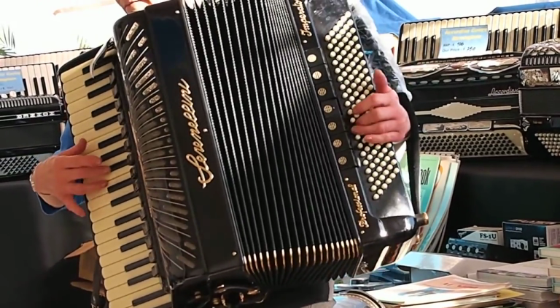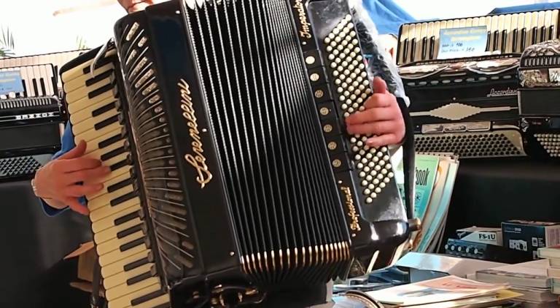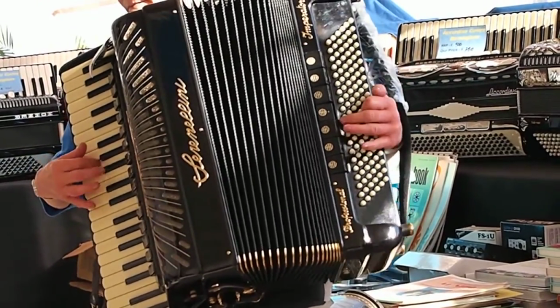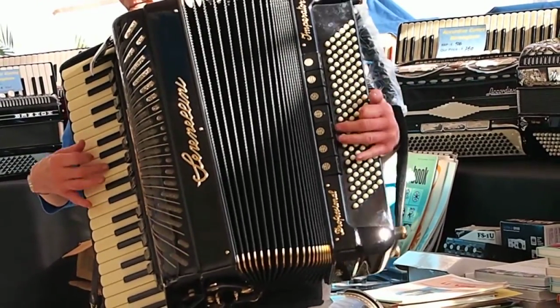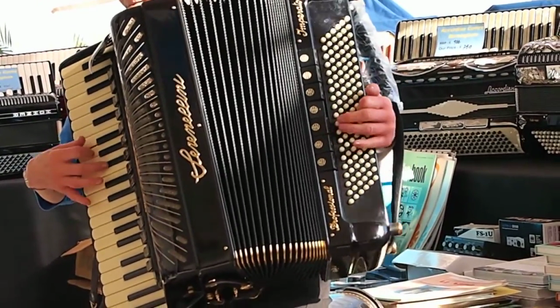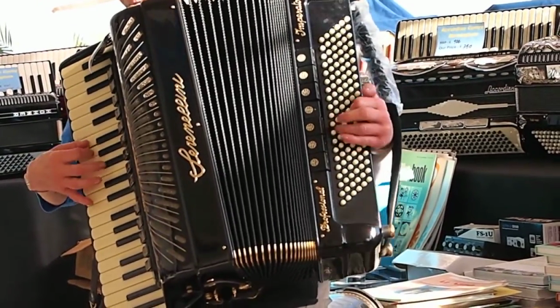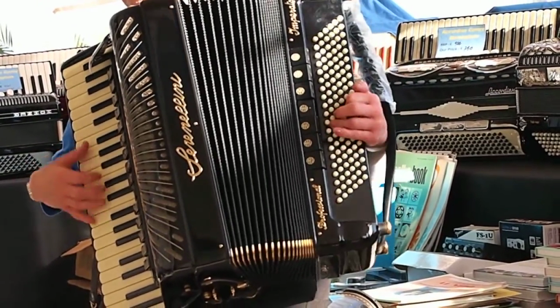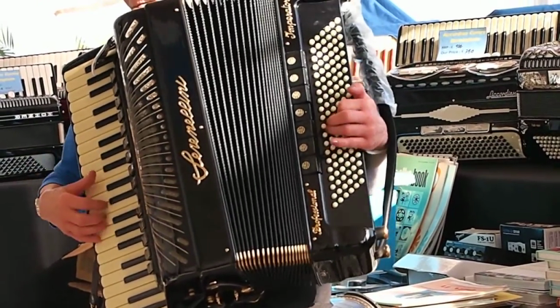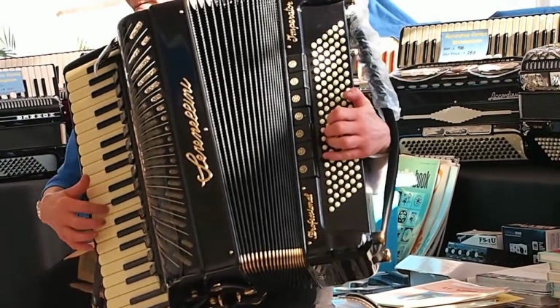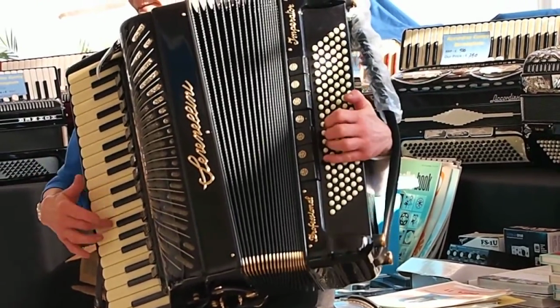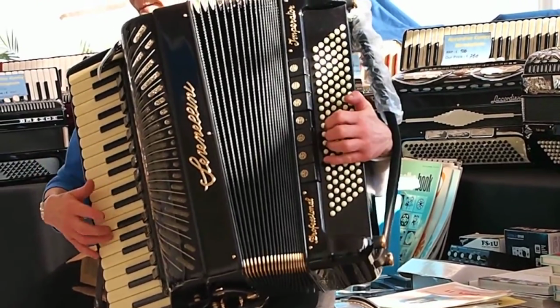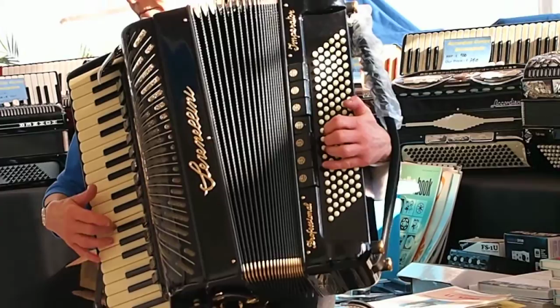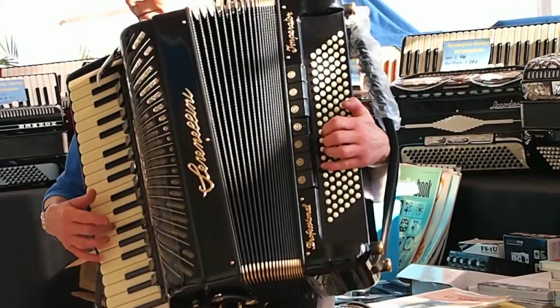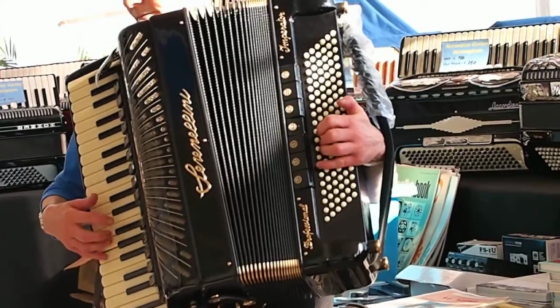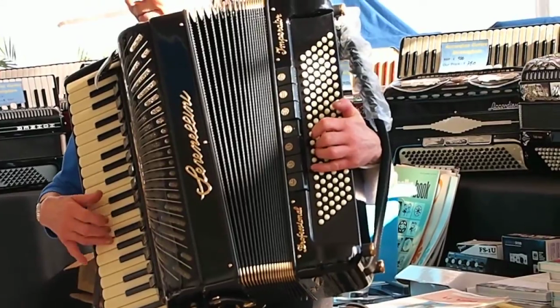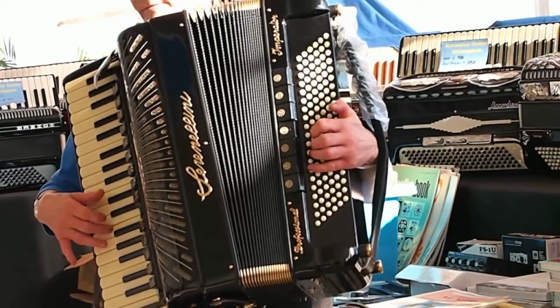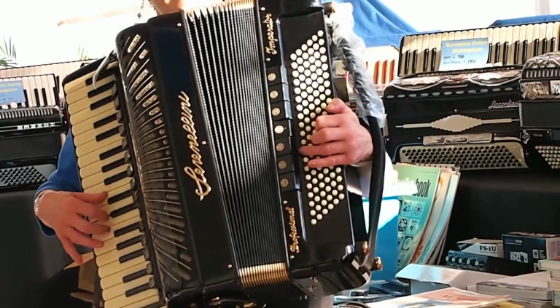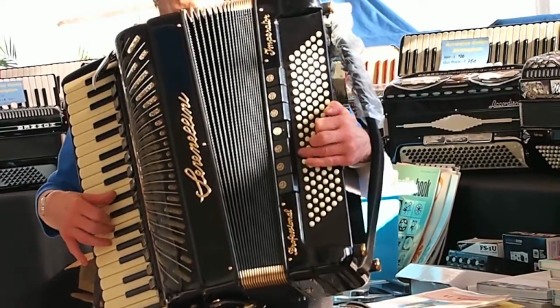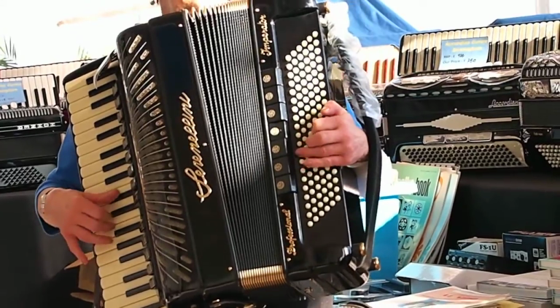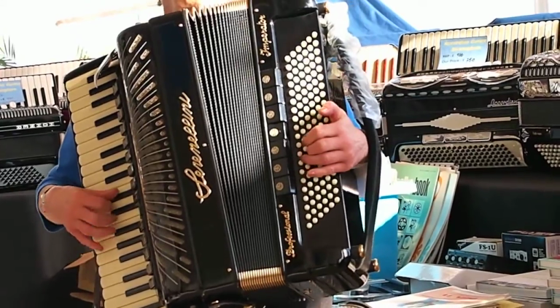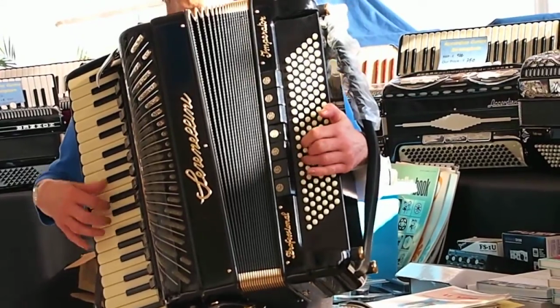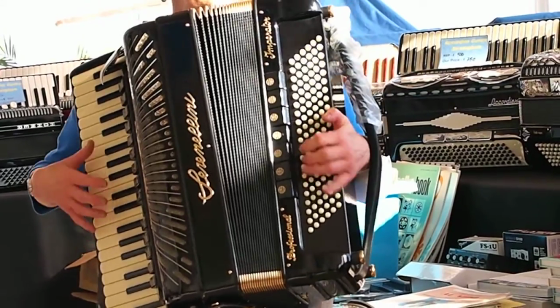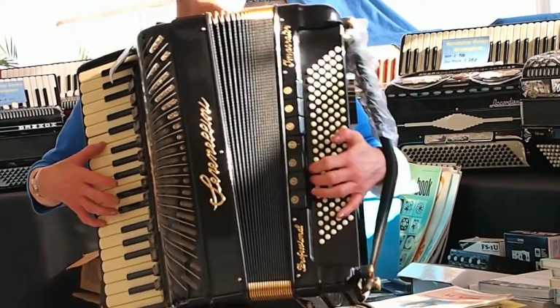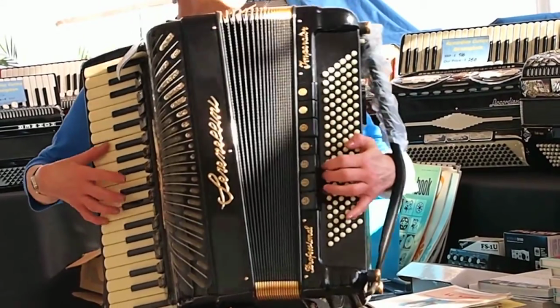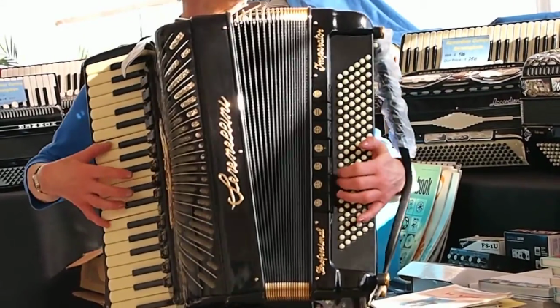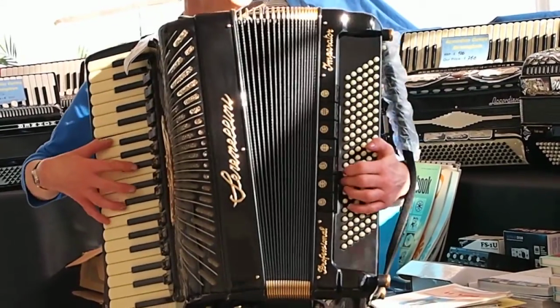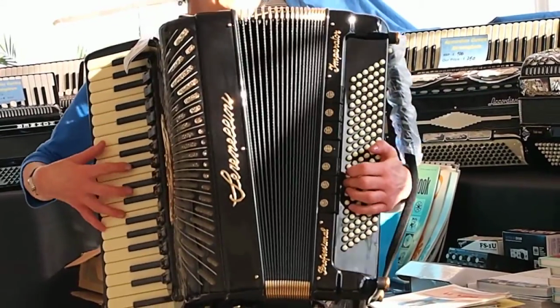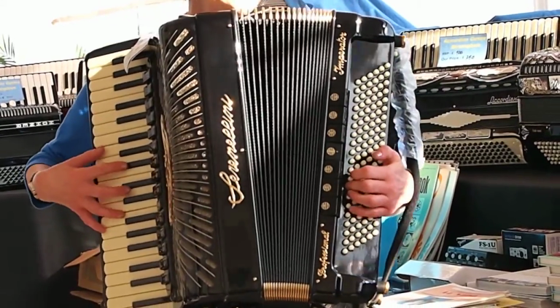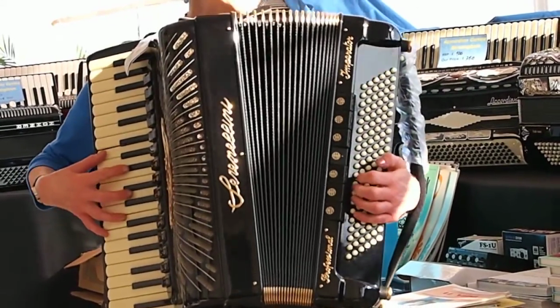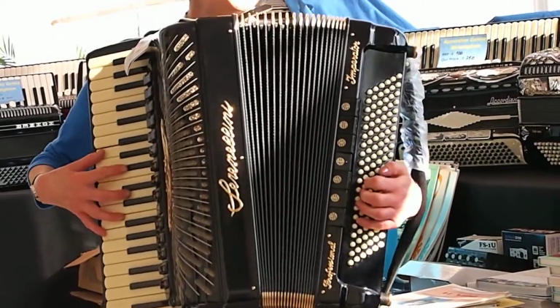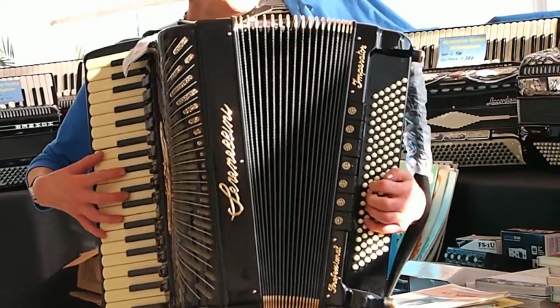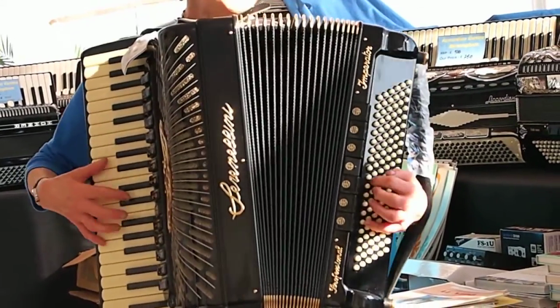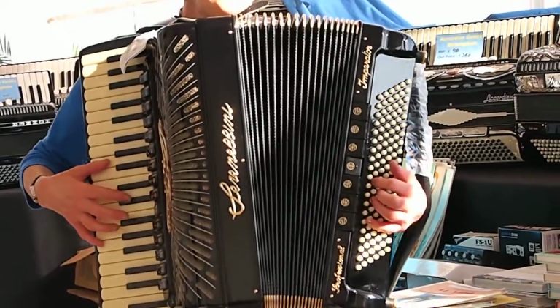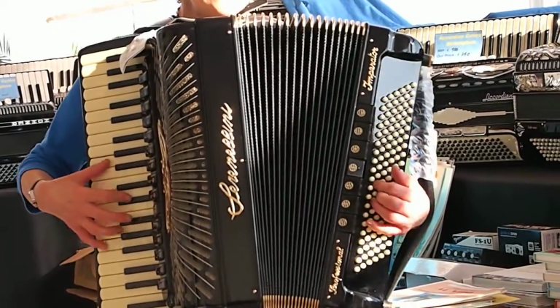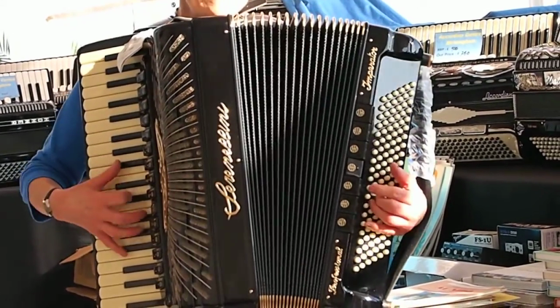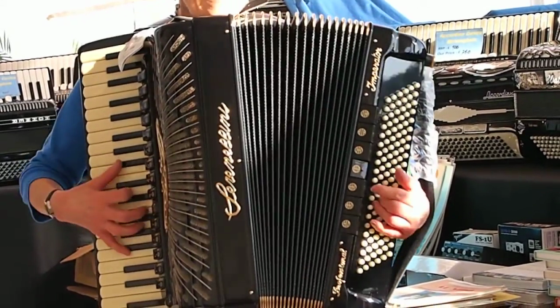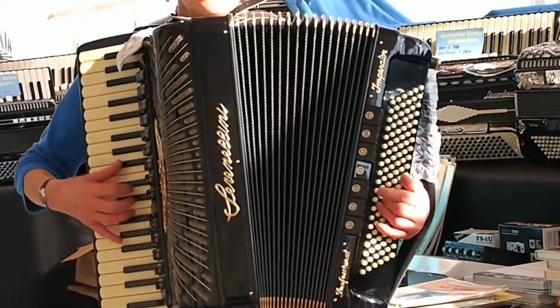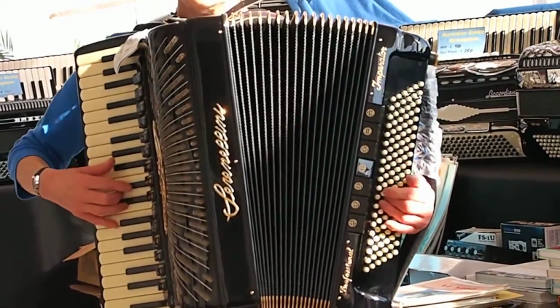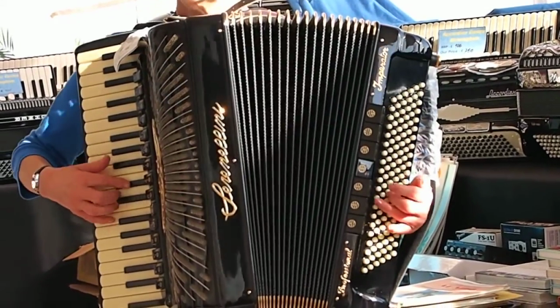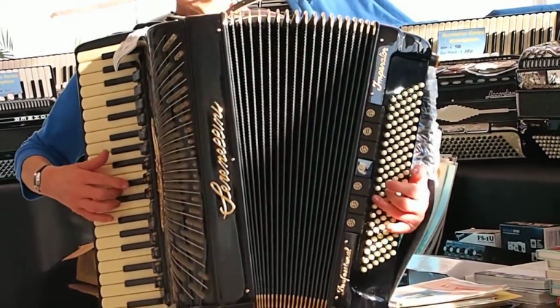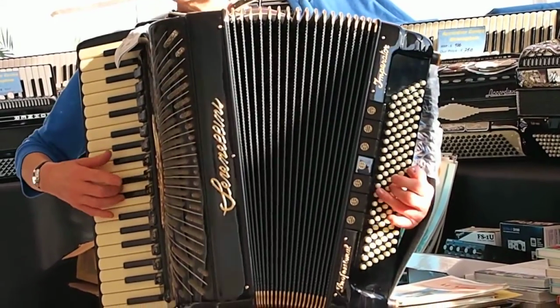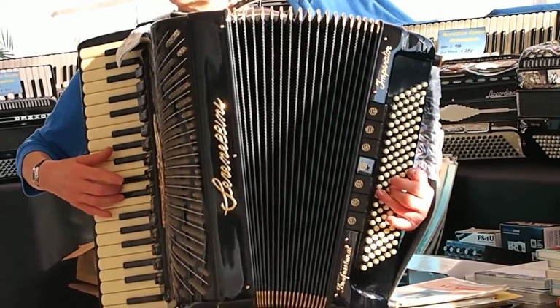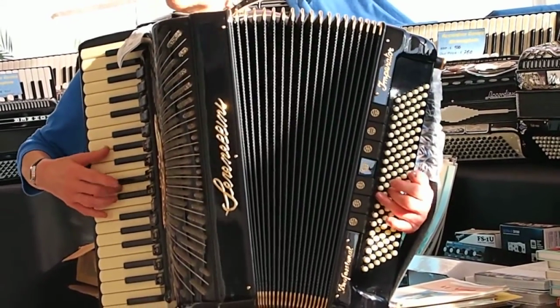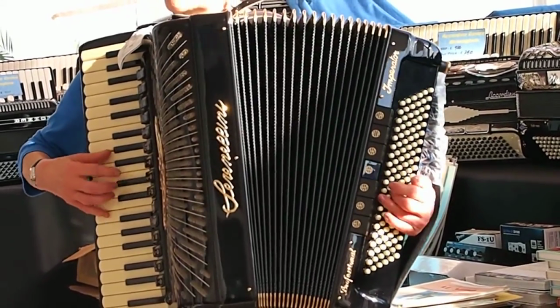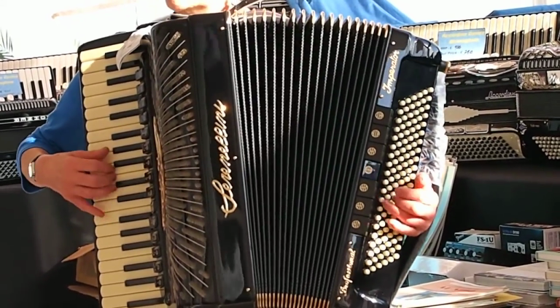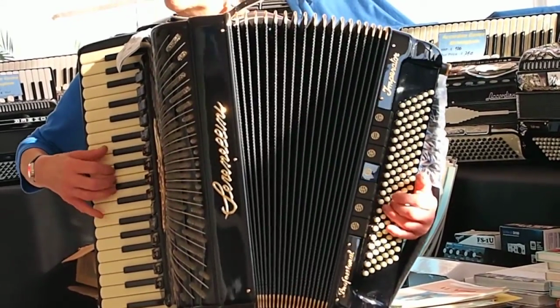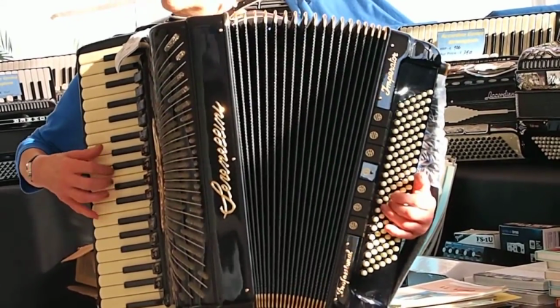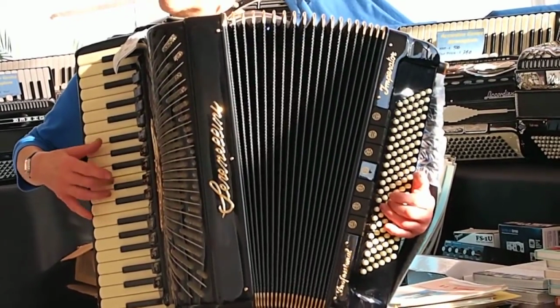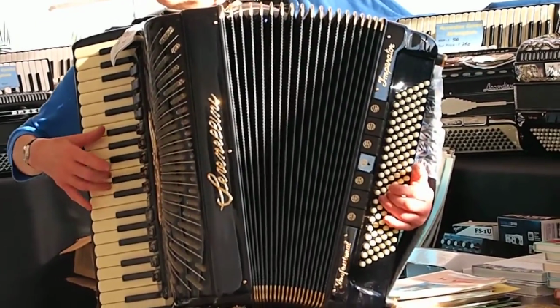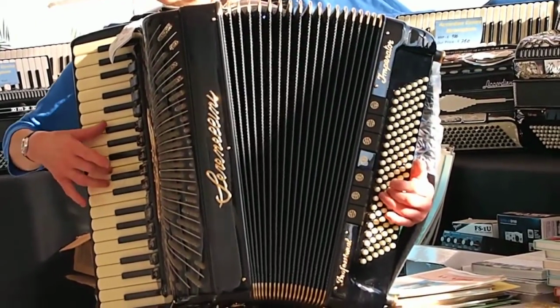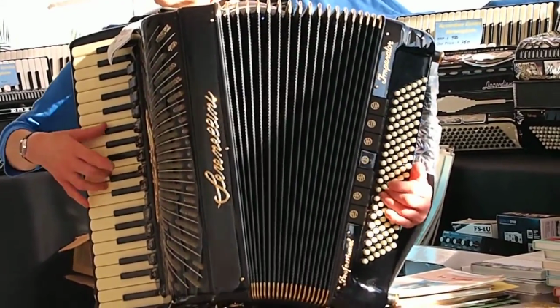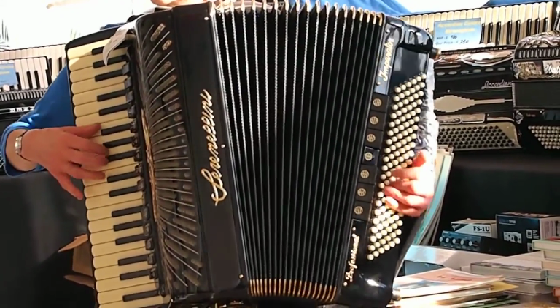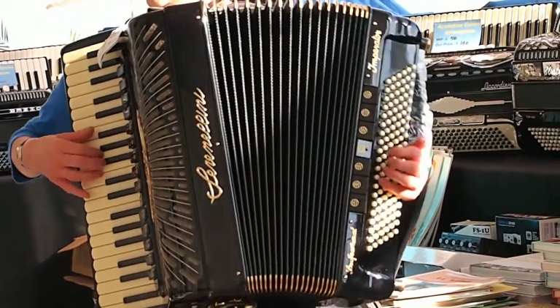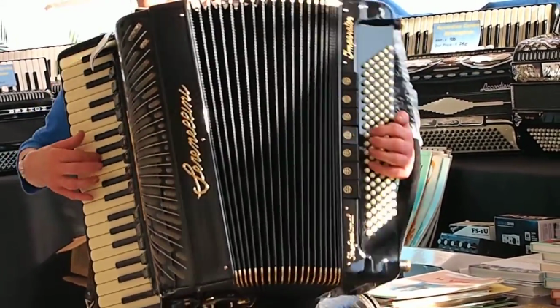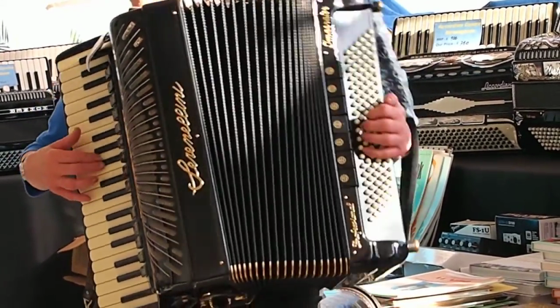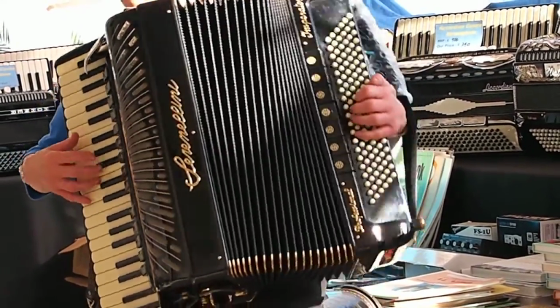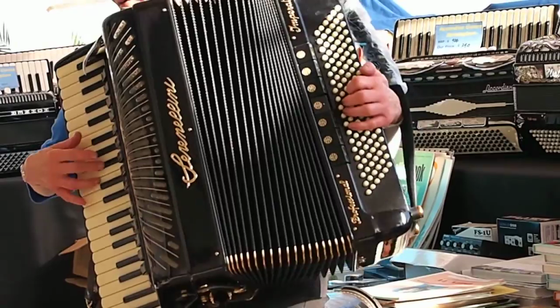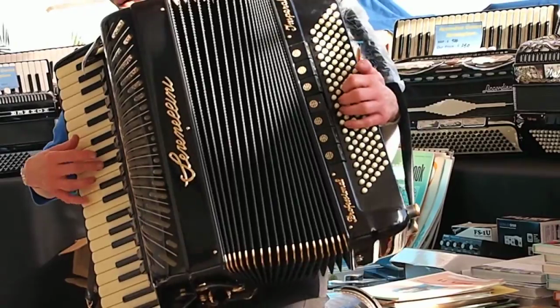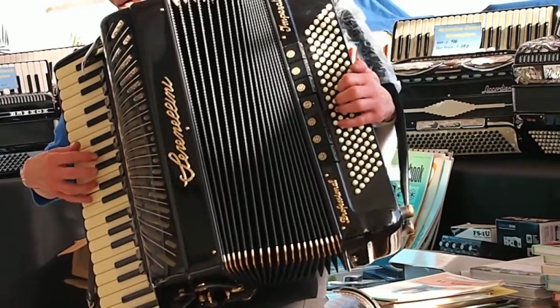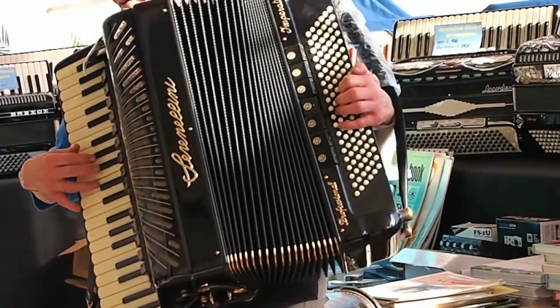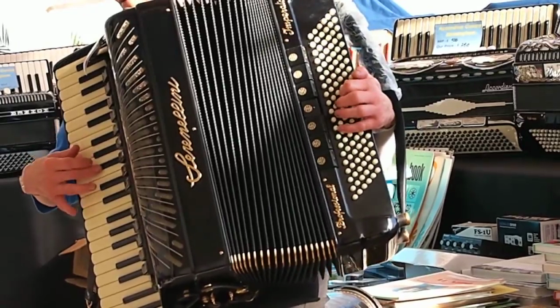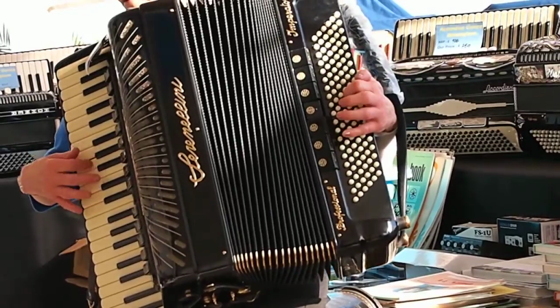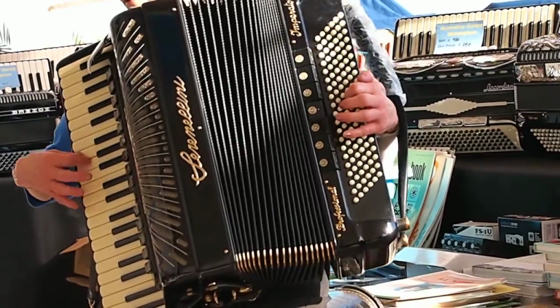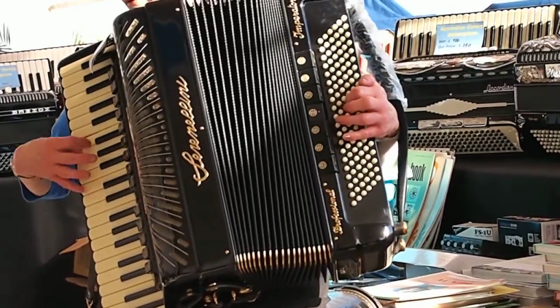Oh, here you go. Oh, here you go. Oh, here you go.